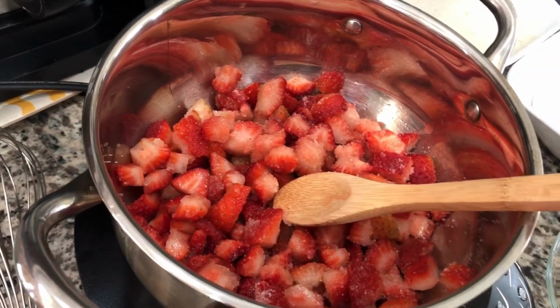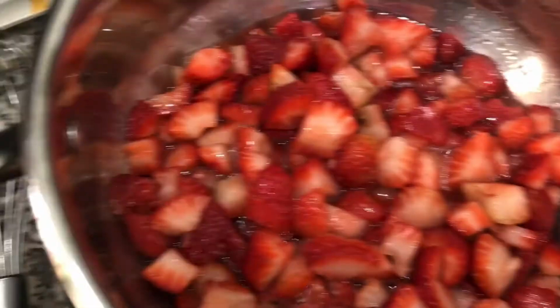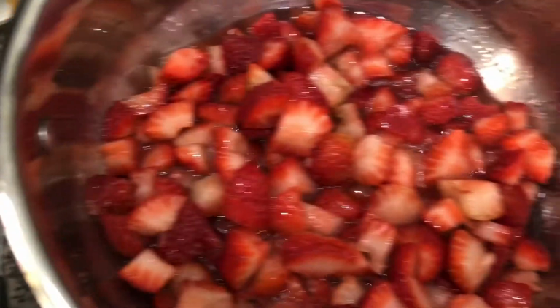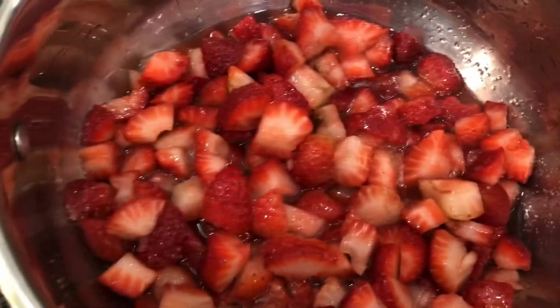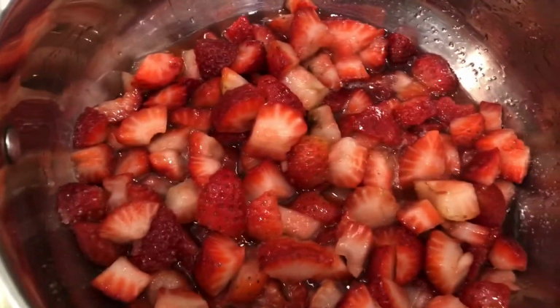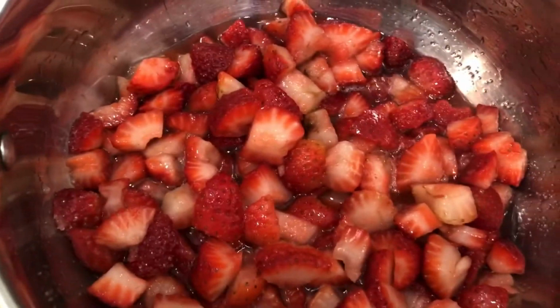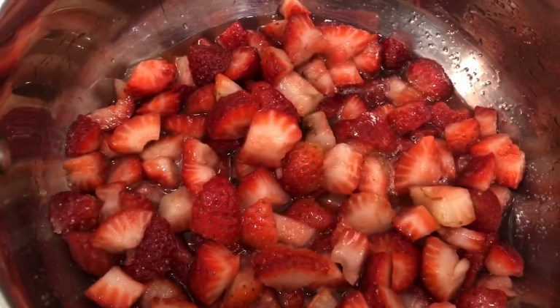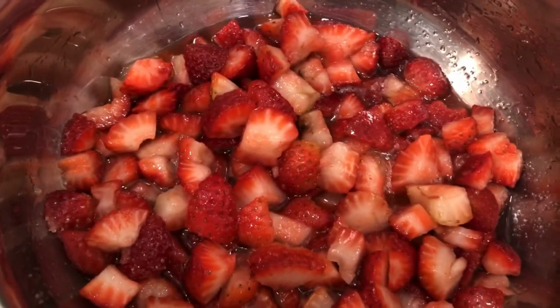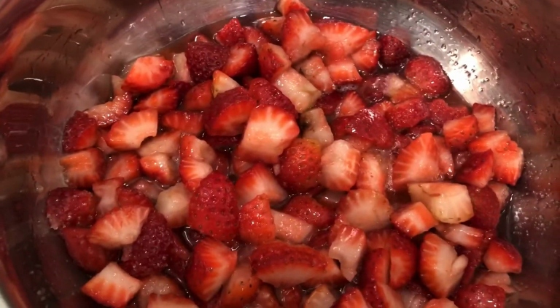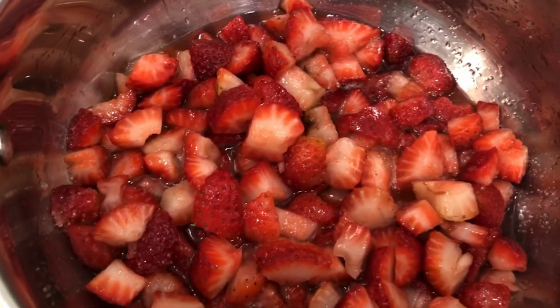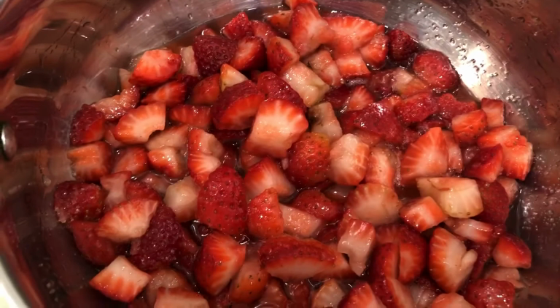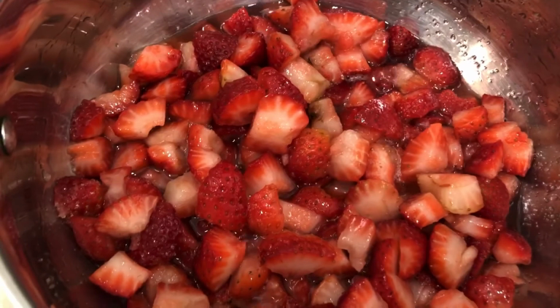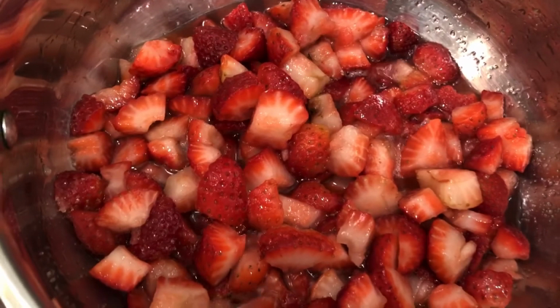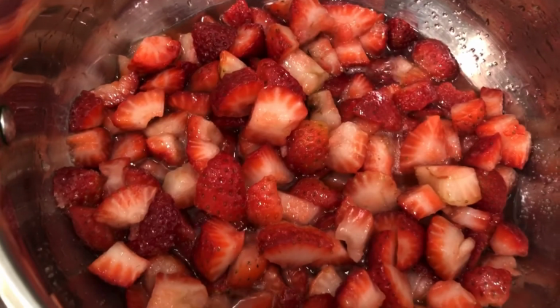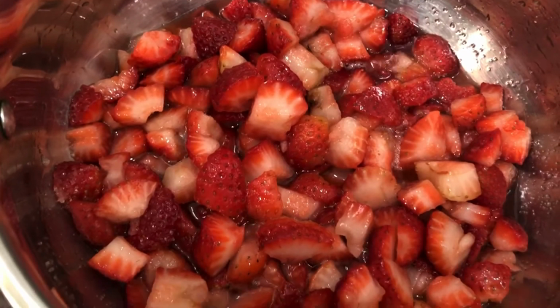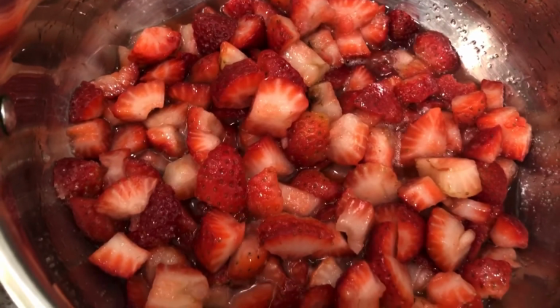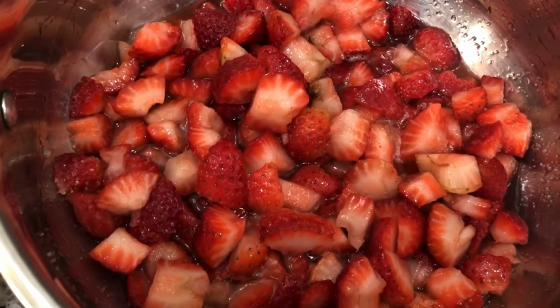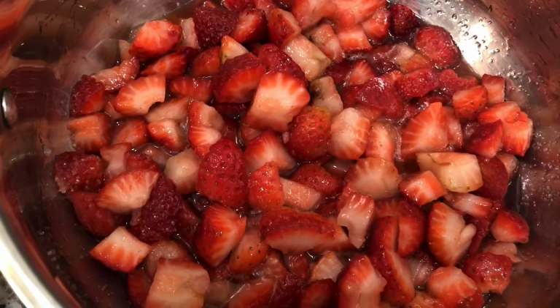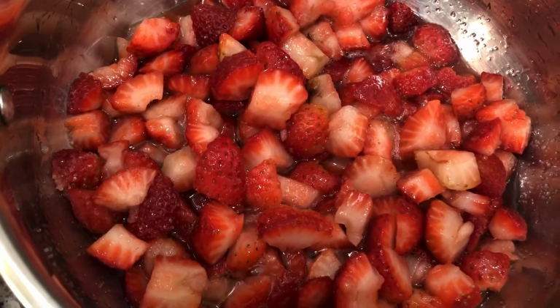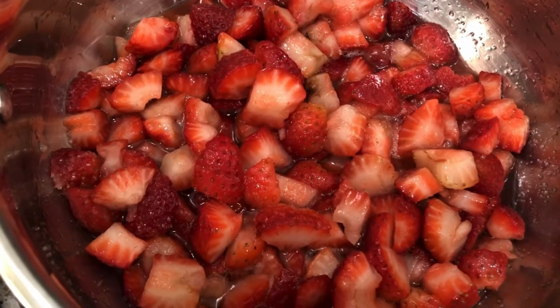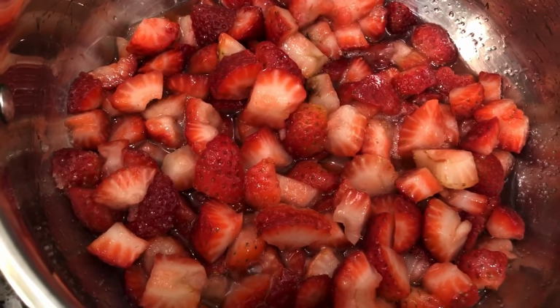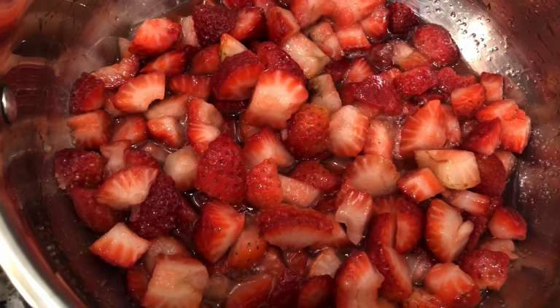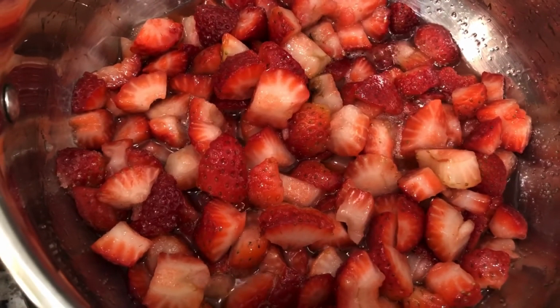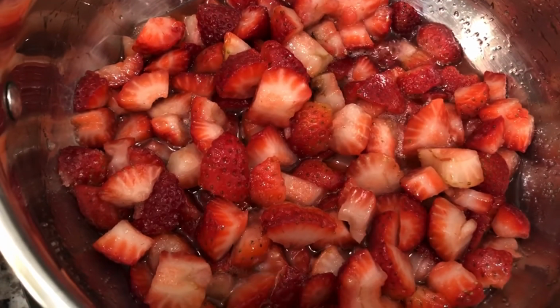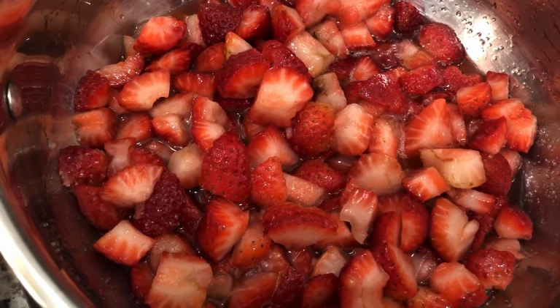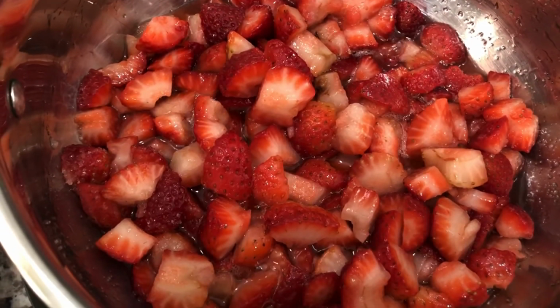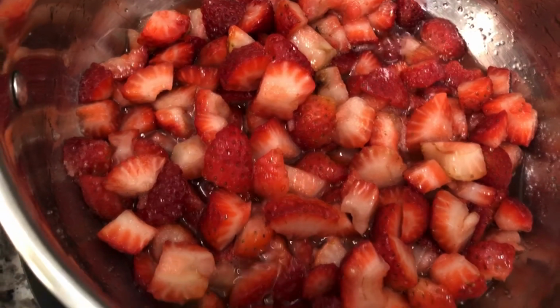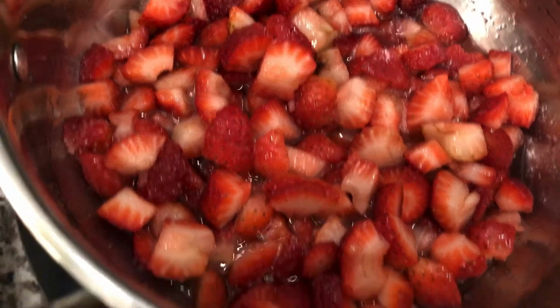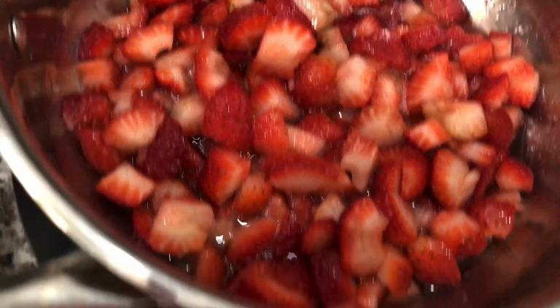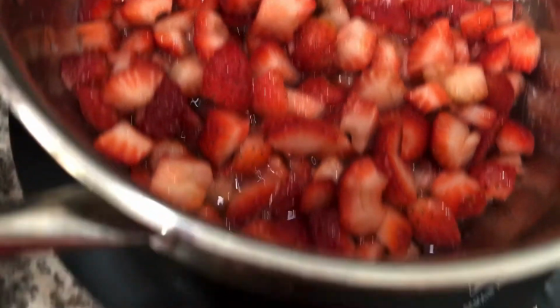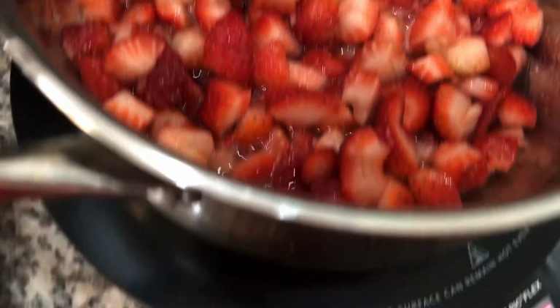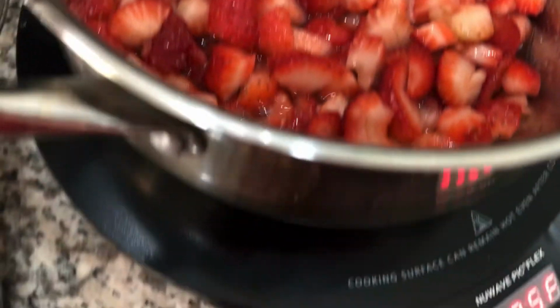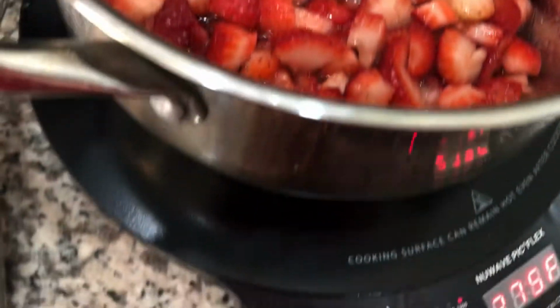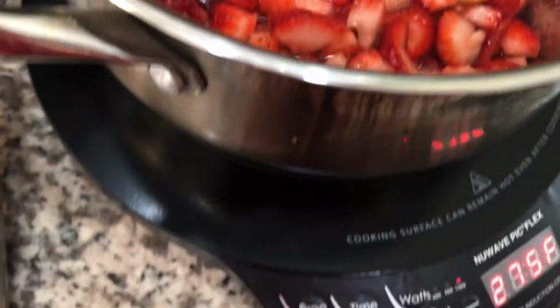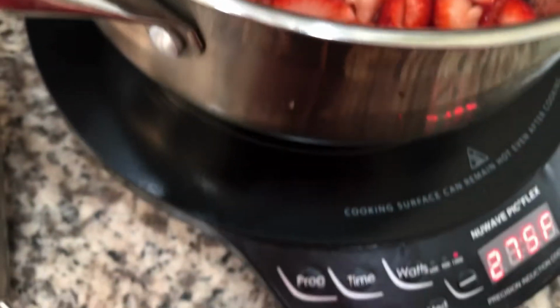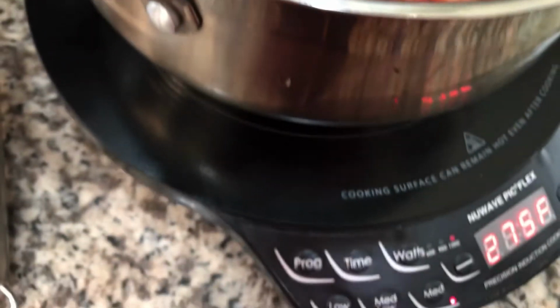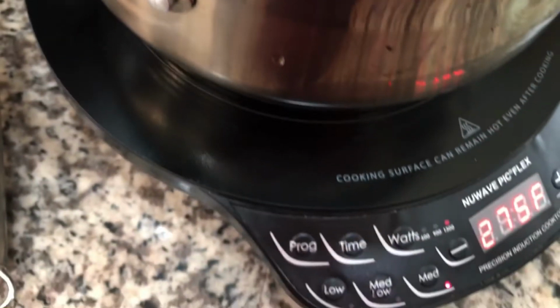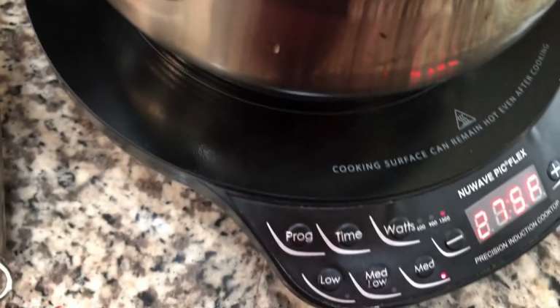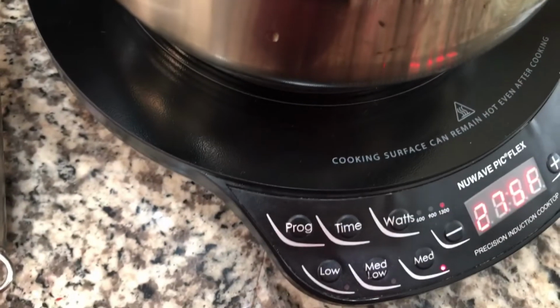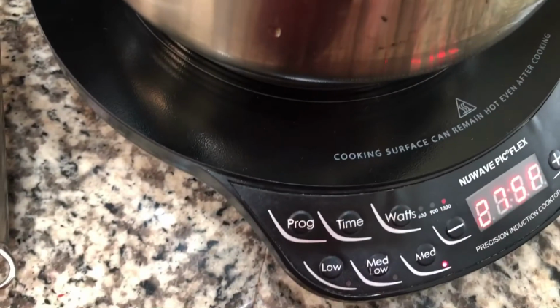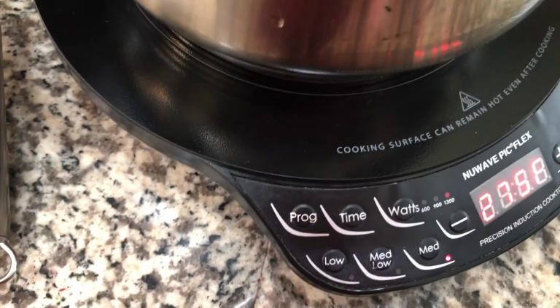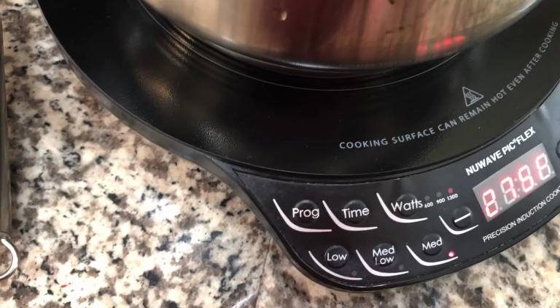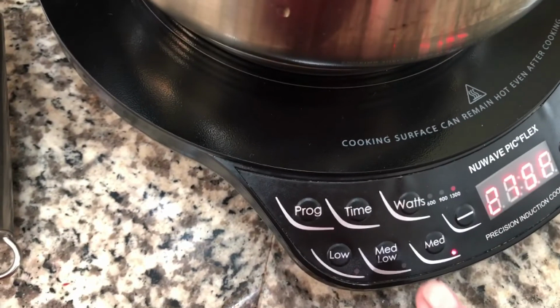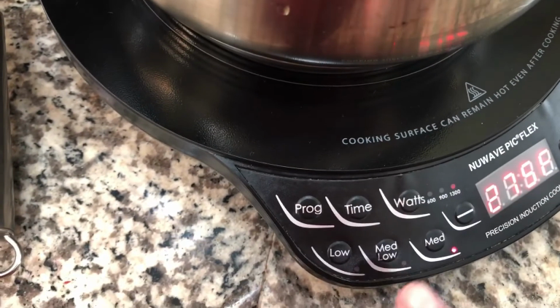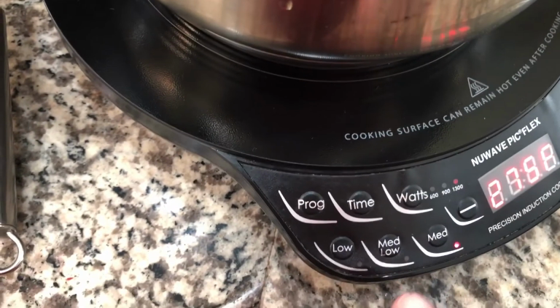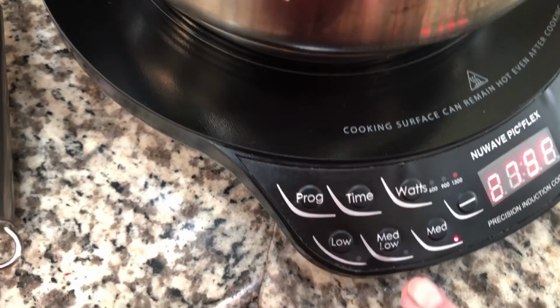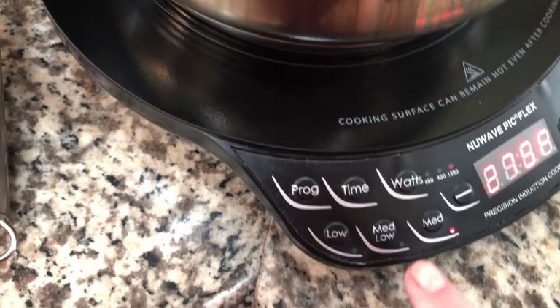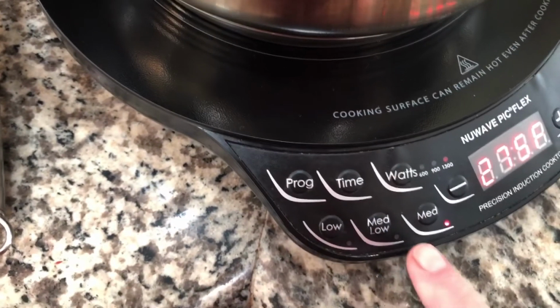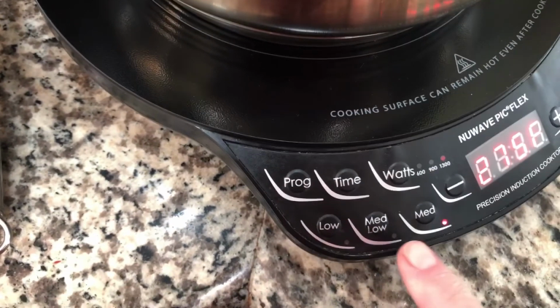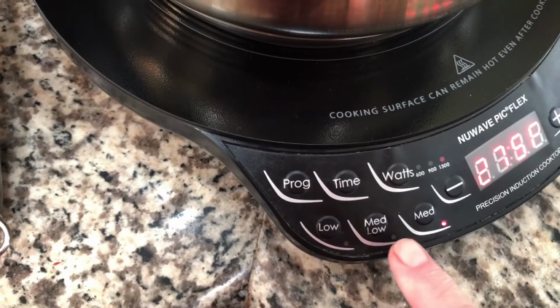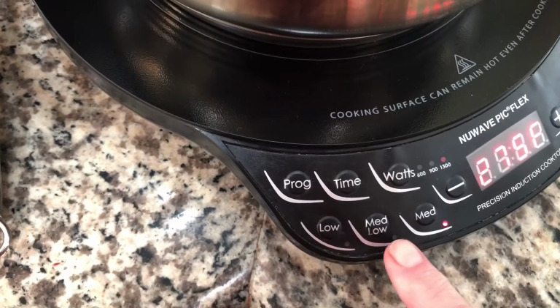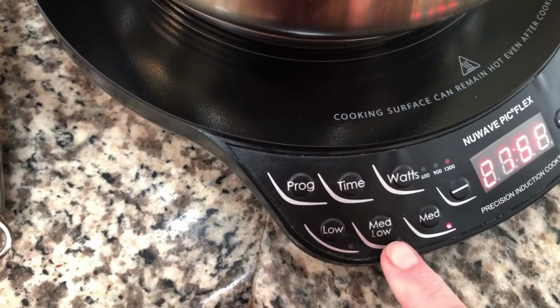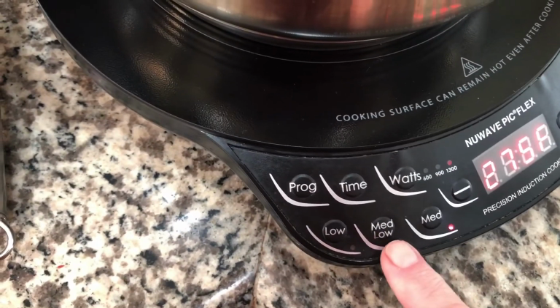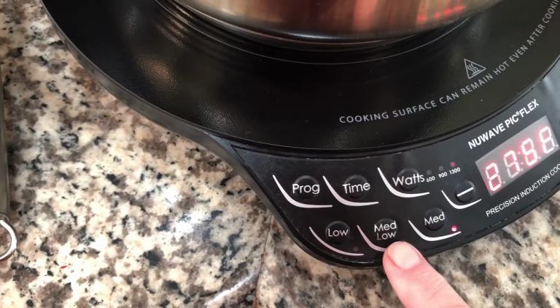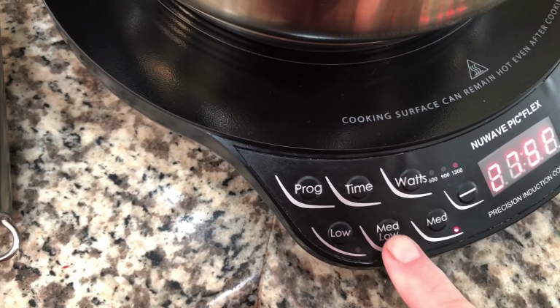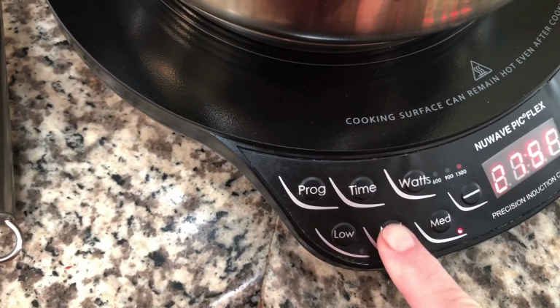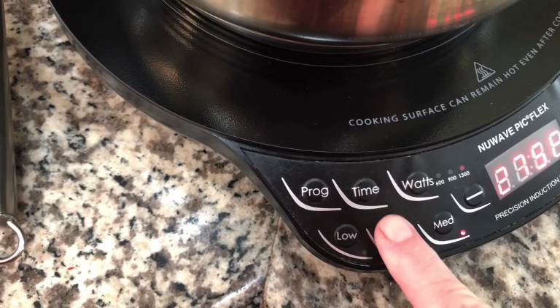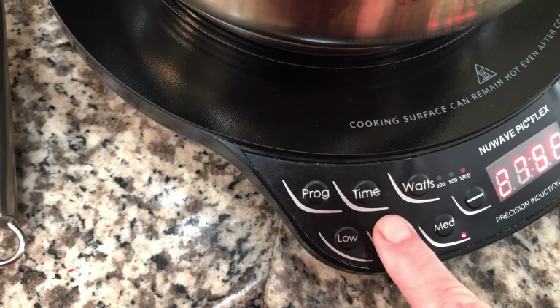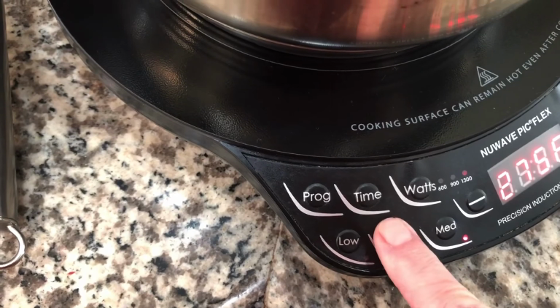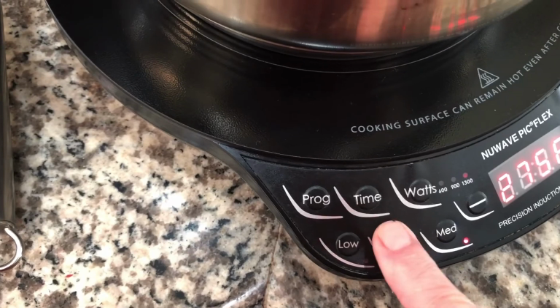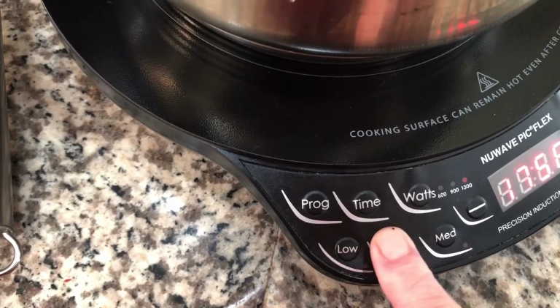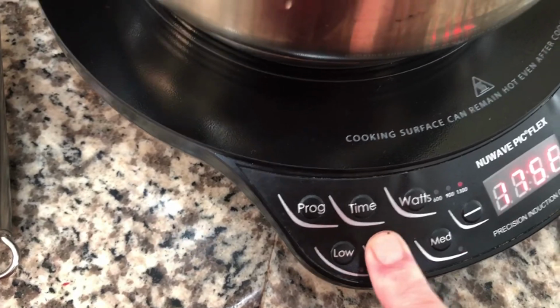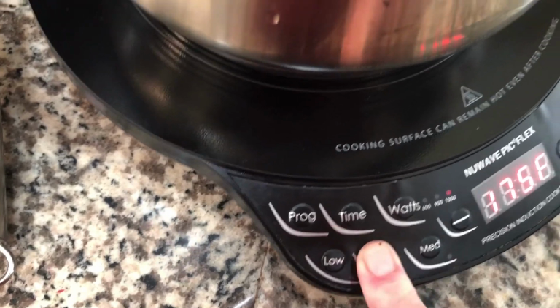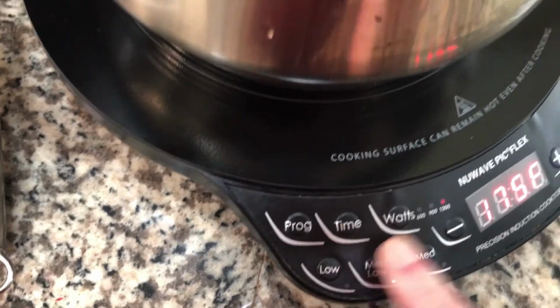You can see this is starting to boil, so we're going to turn this down to medium-low and let it cook for about 10 to 15 minutes until it's nice and thickened.